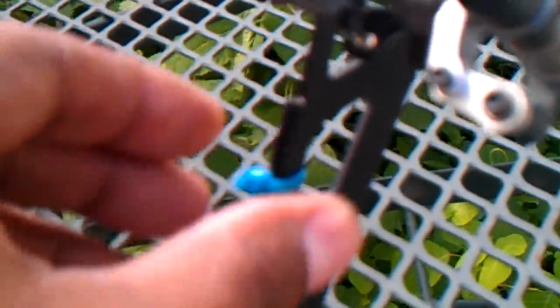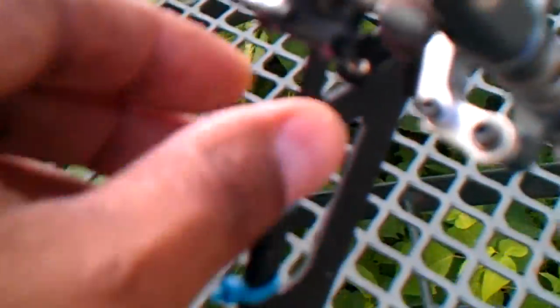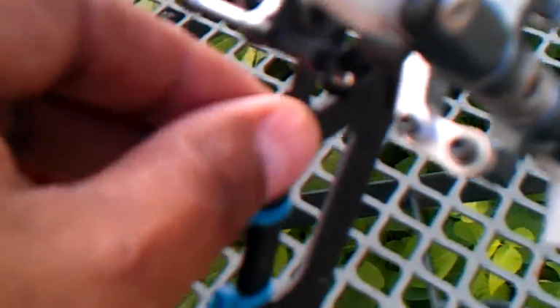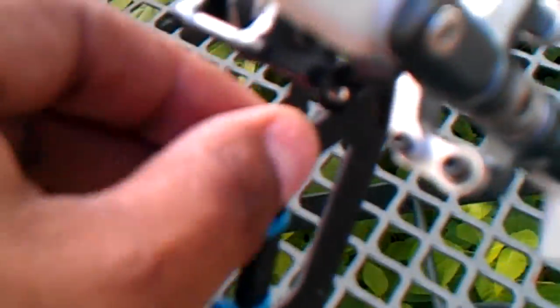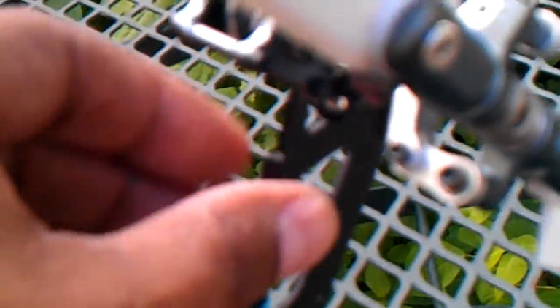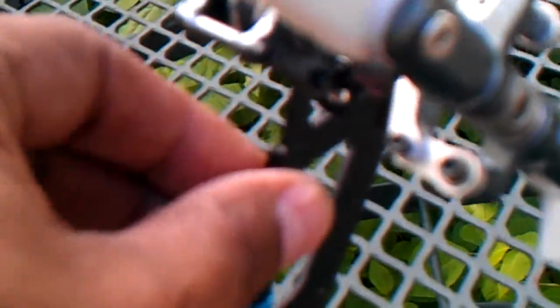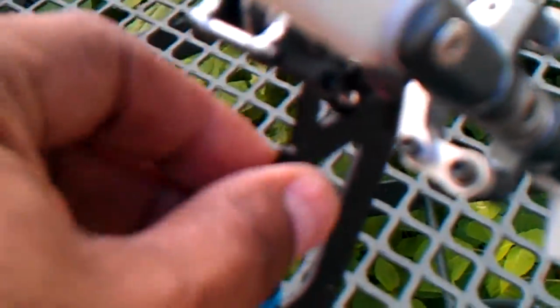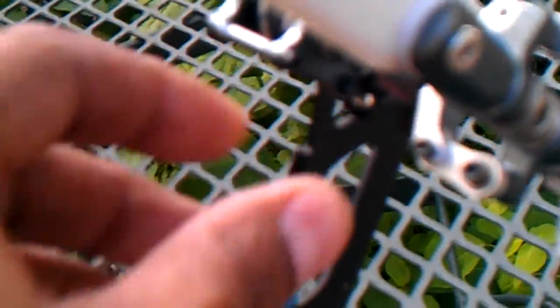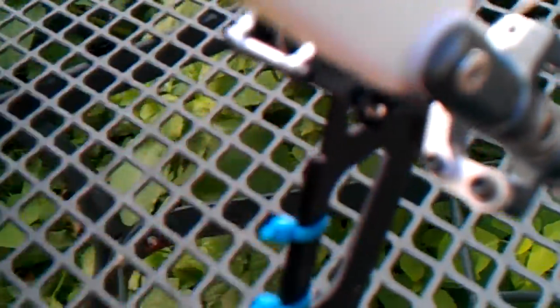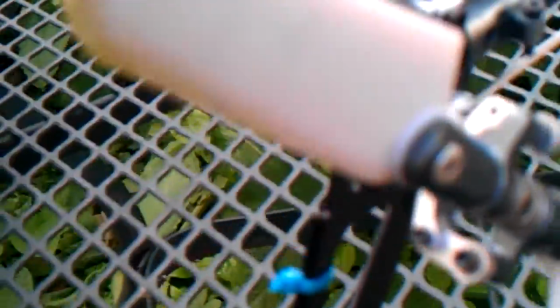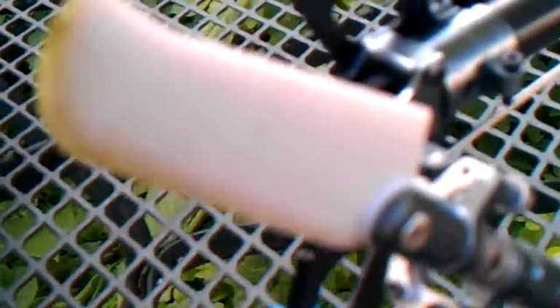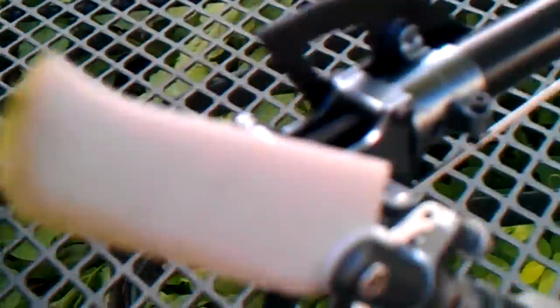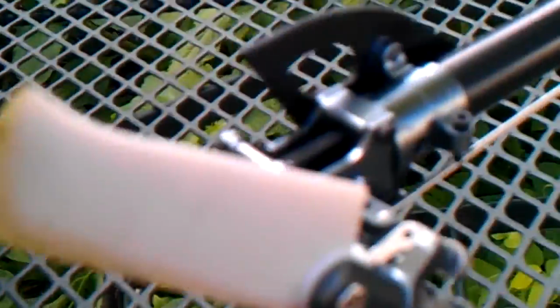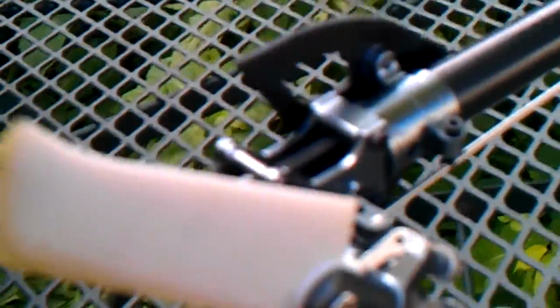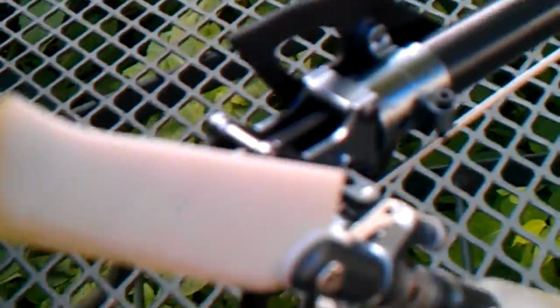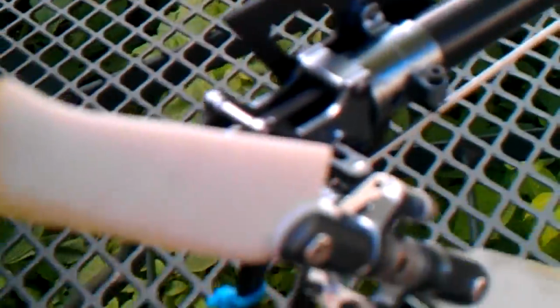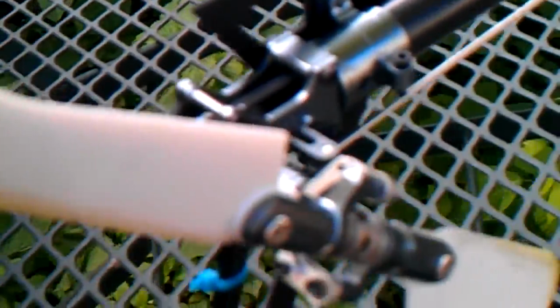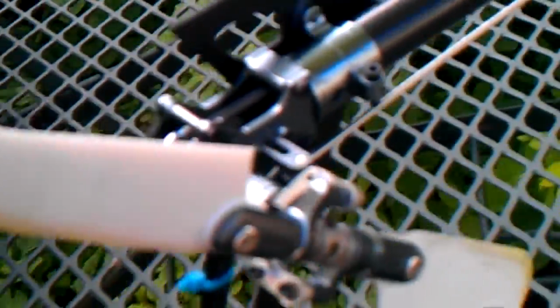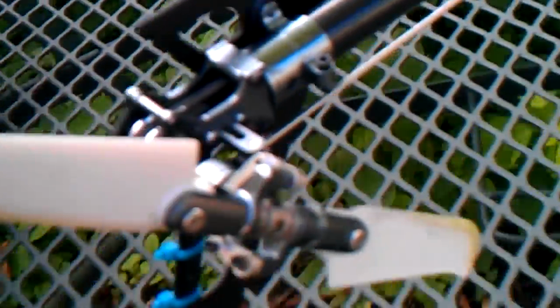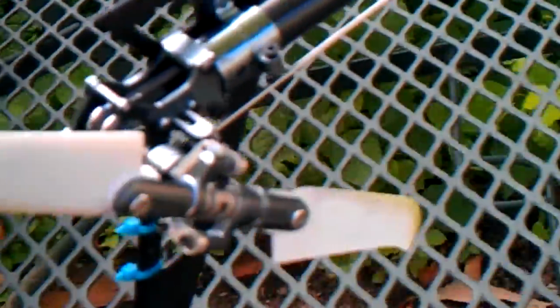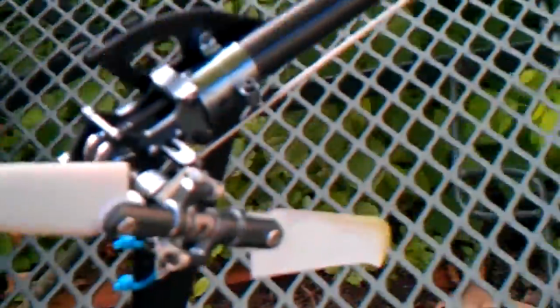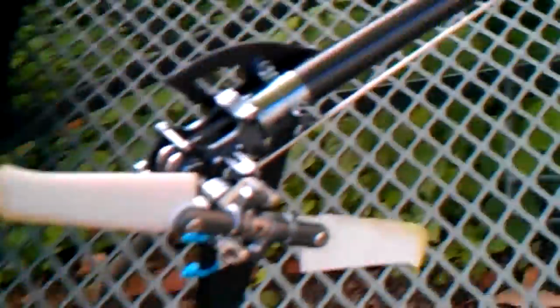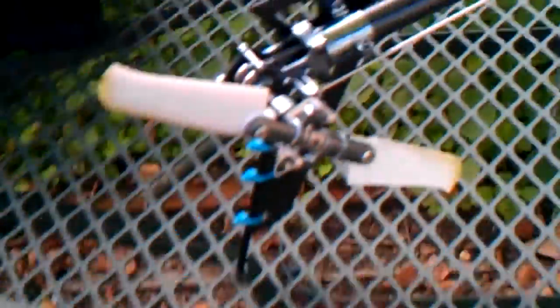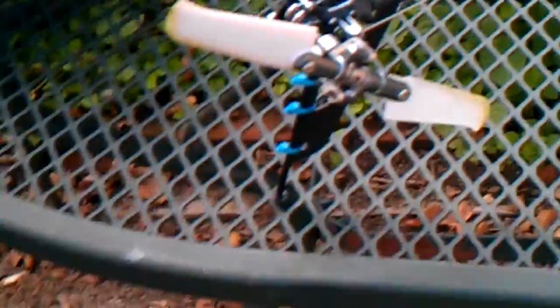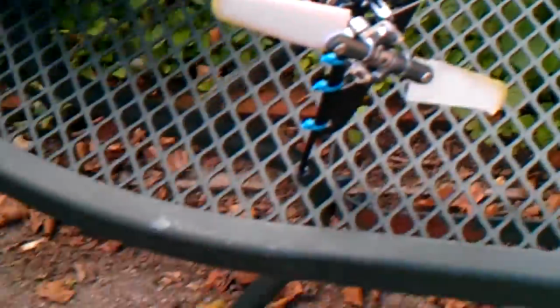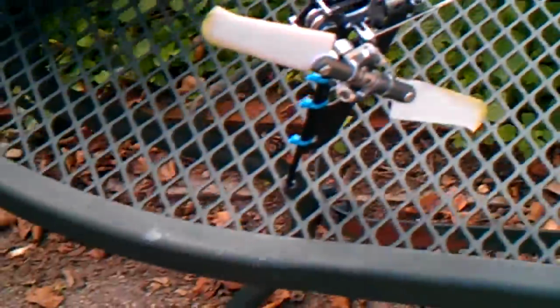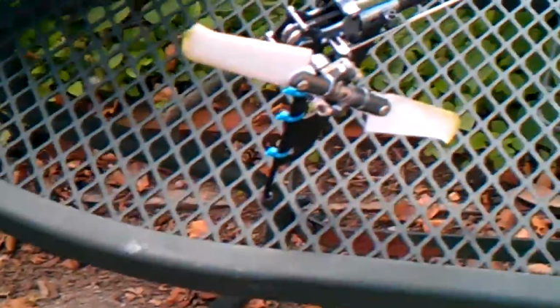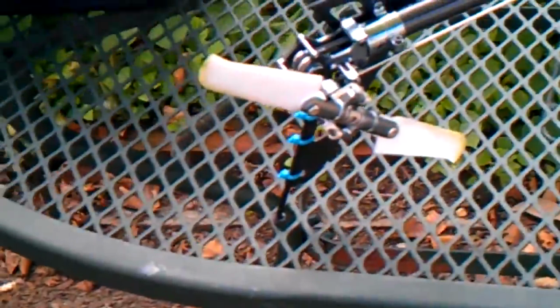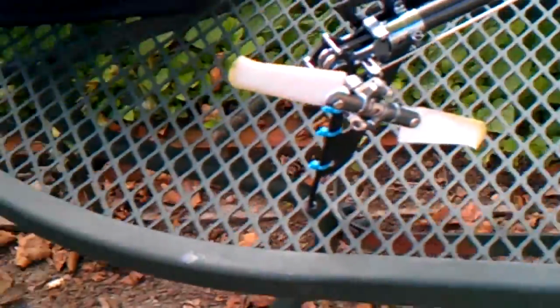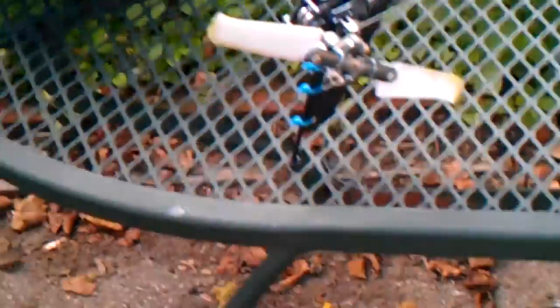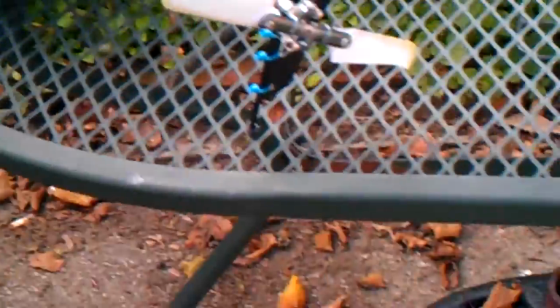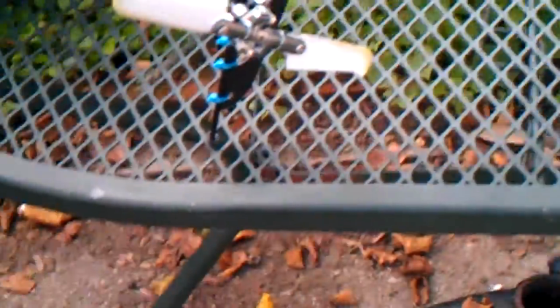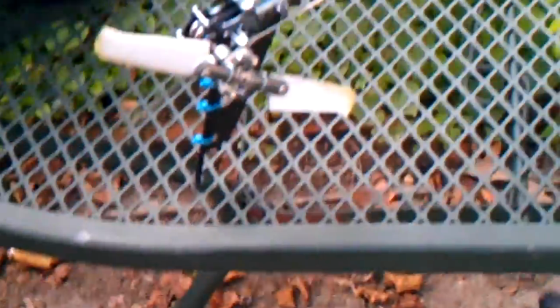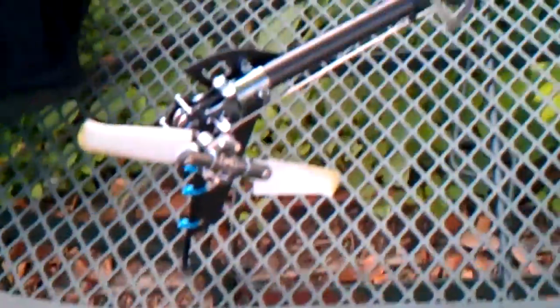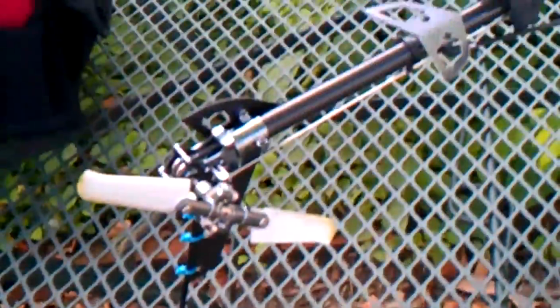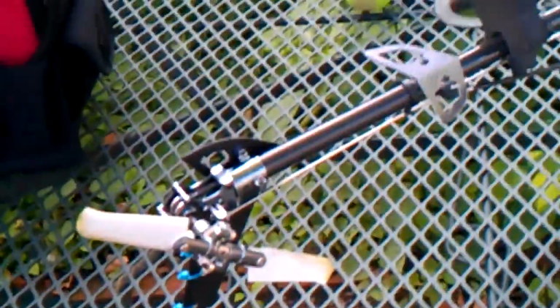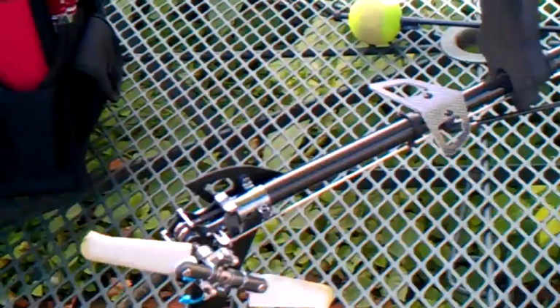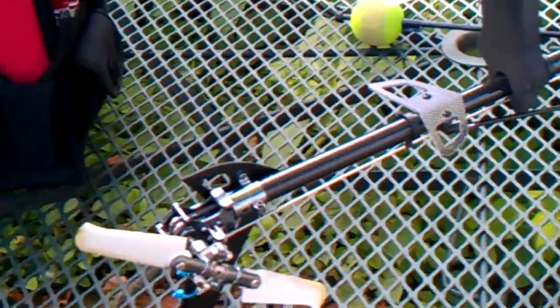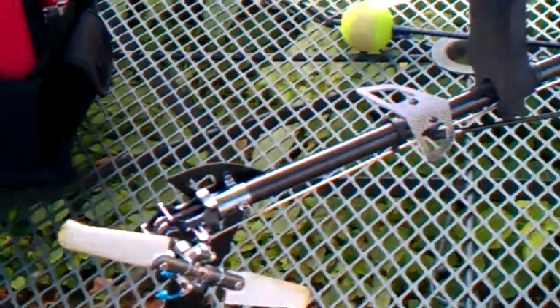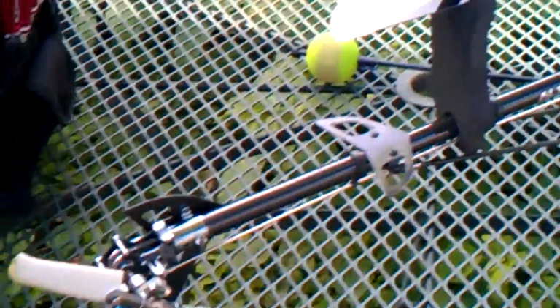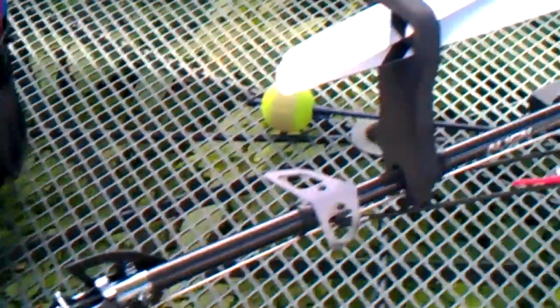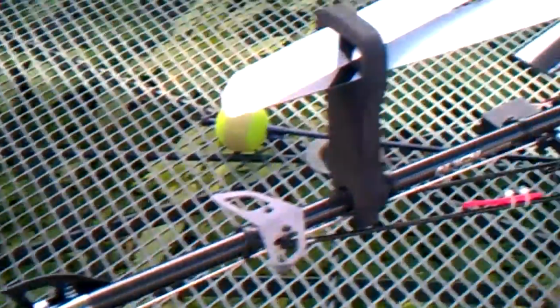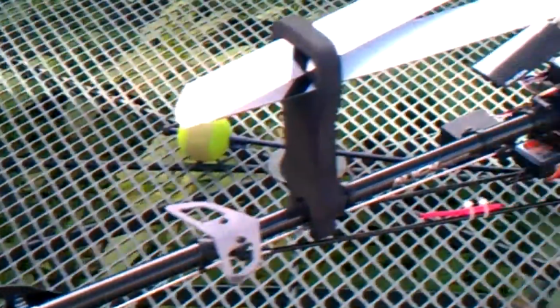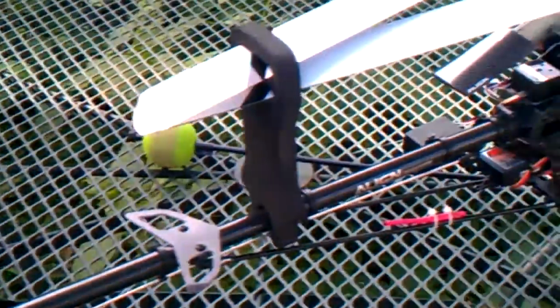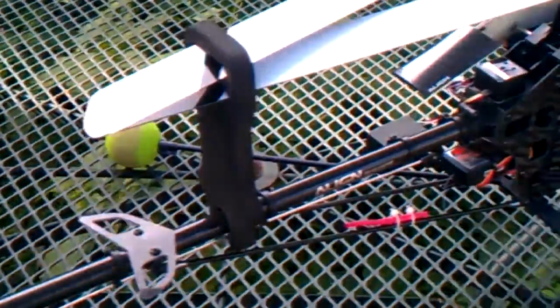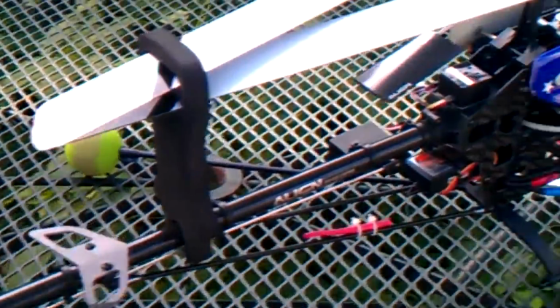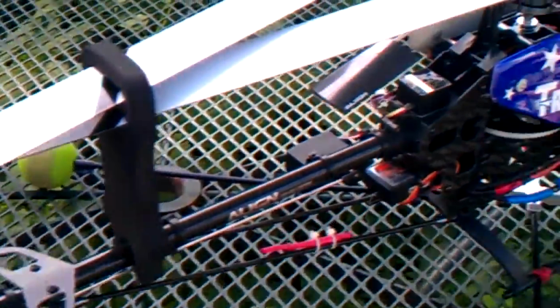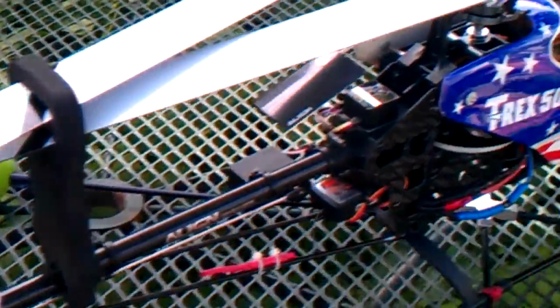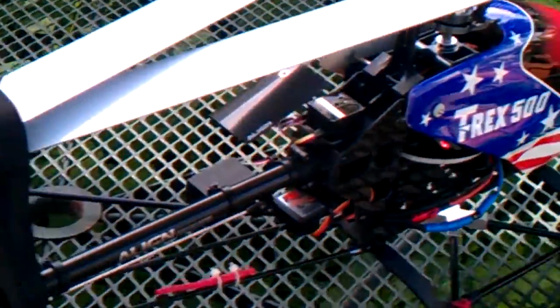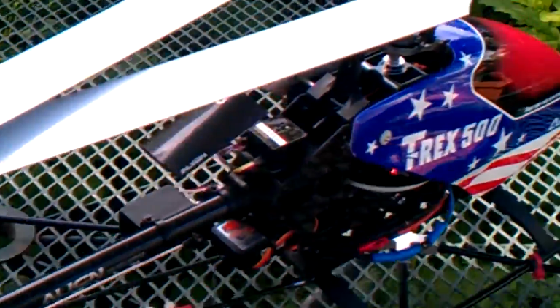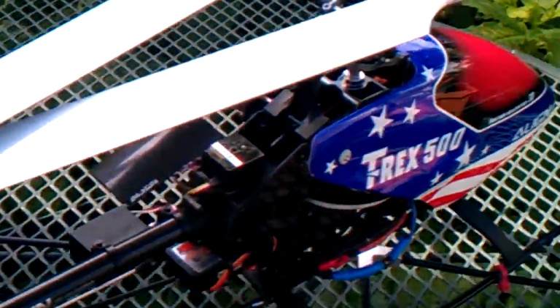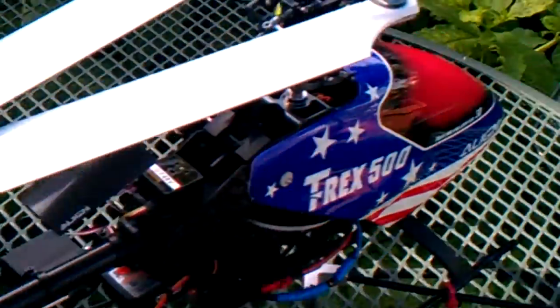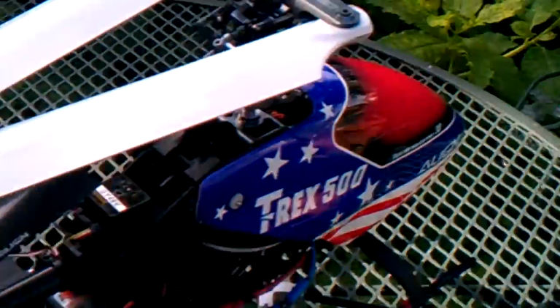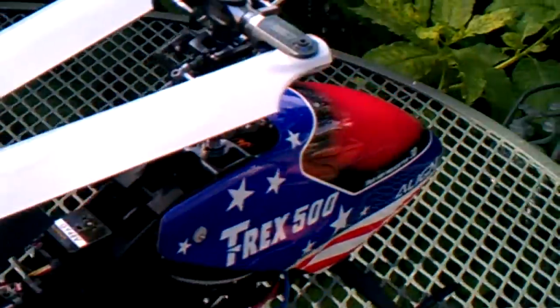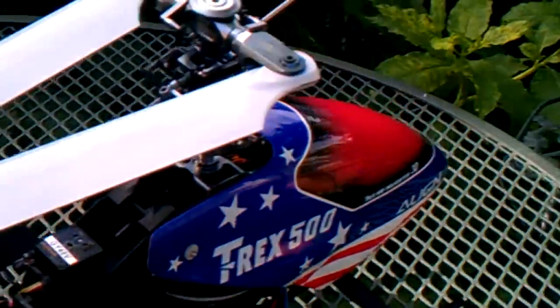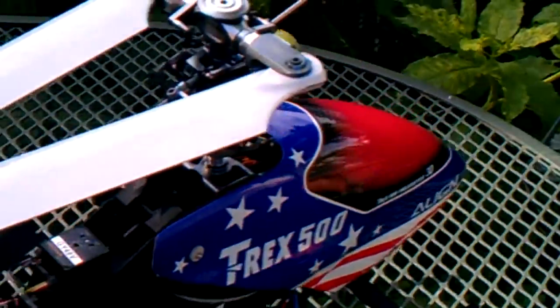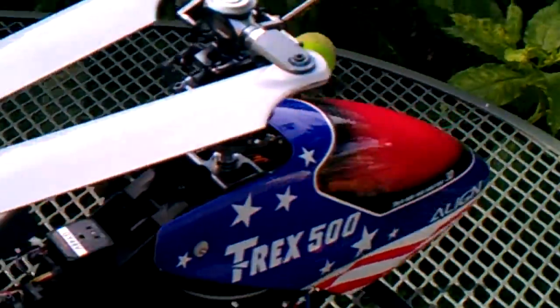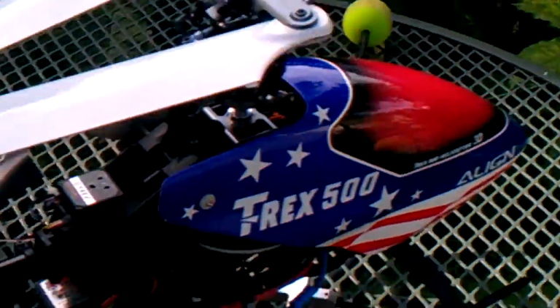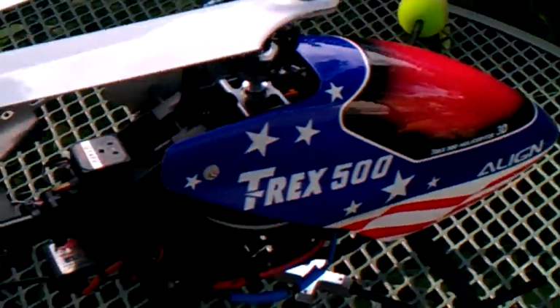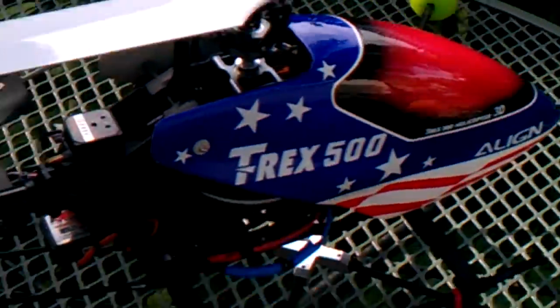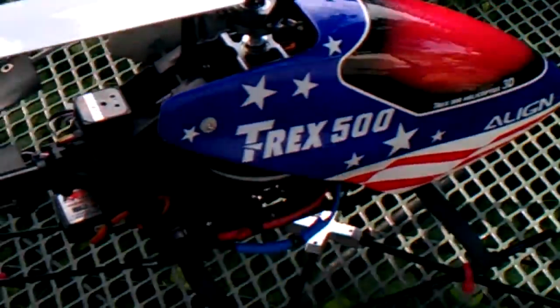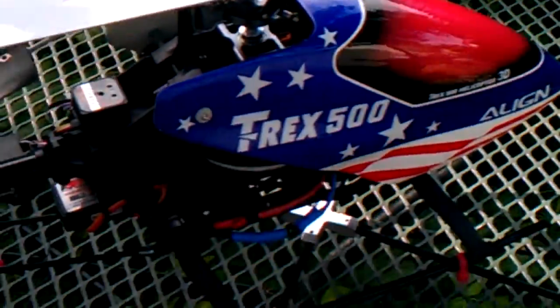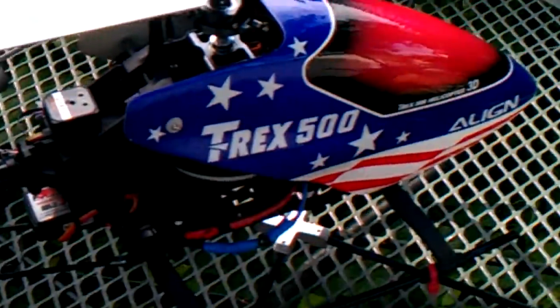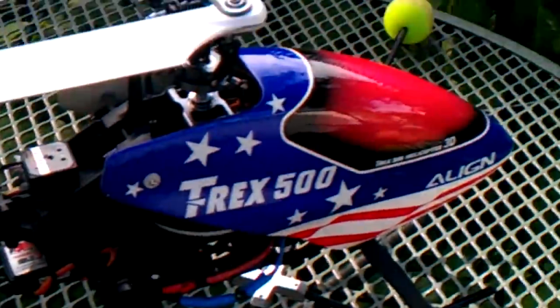Everything's nice and tight, and by the way, she's flying beautiful again. Thanks for watching.